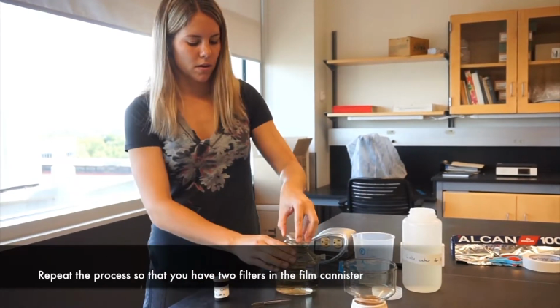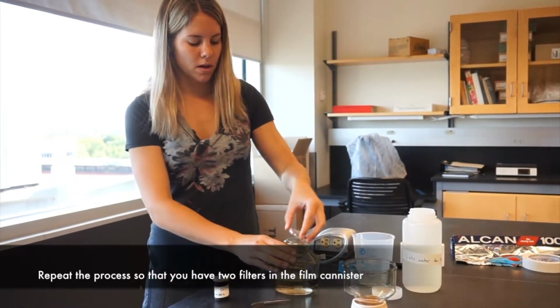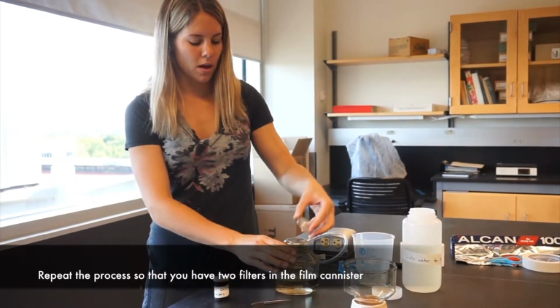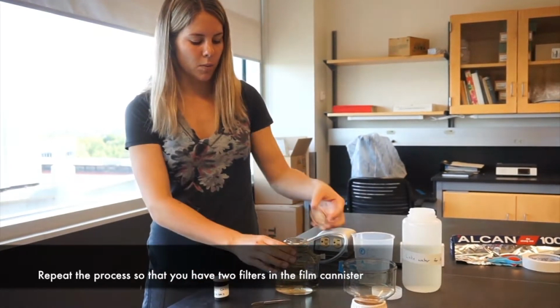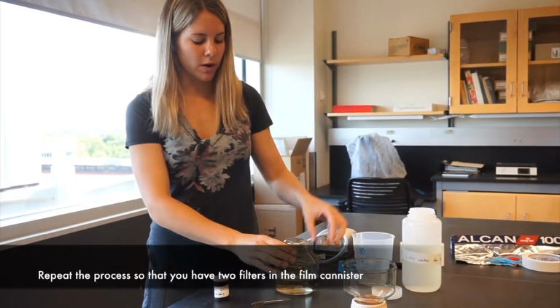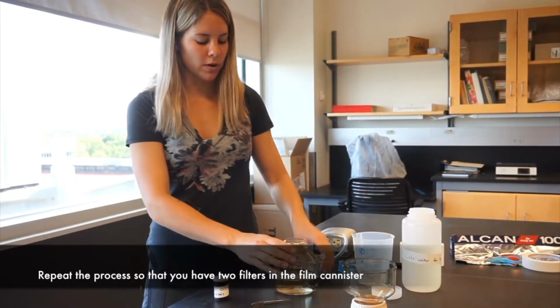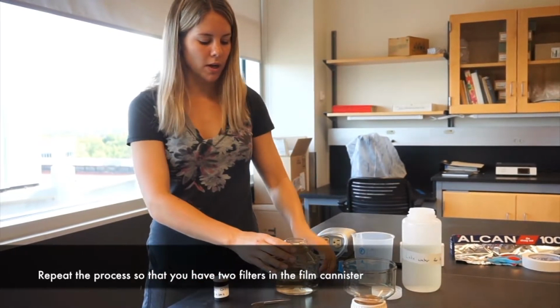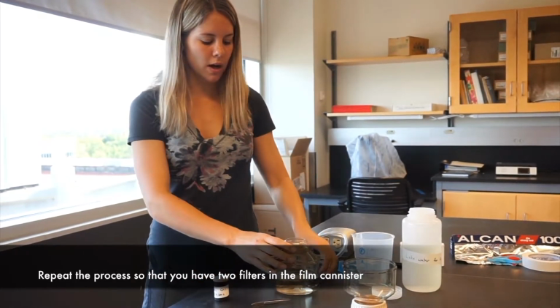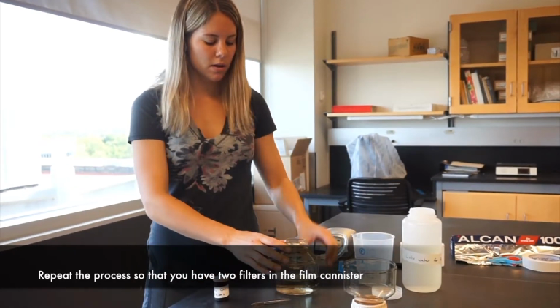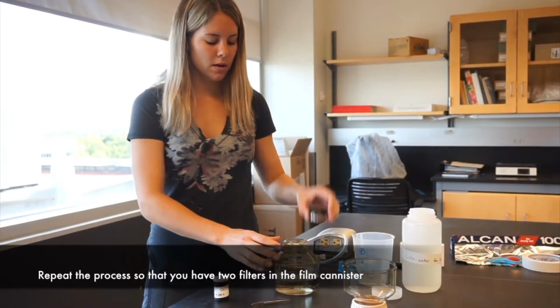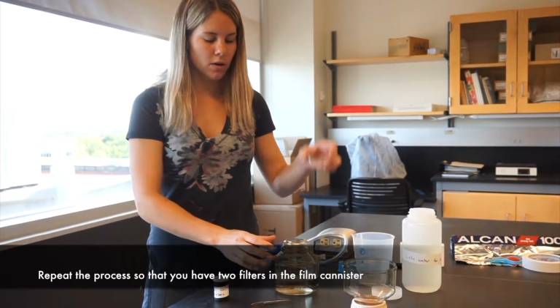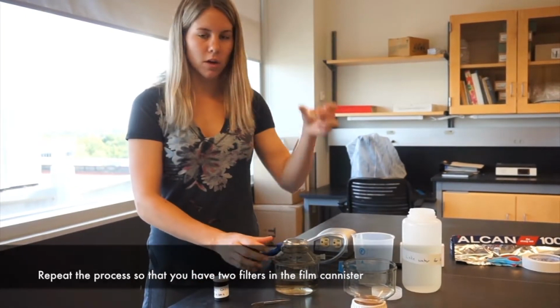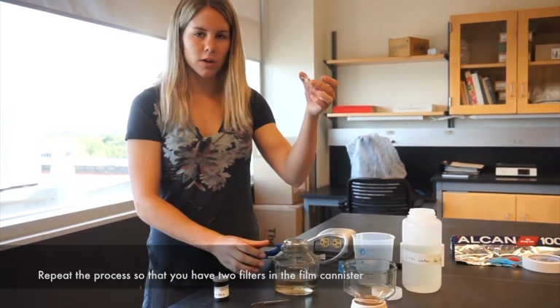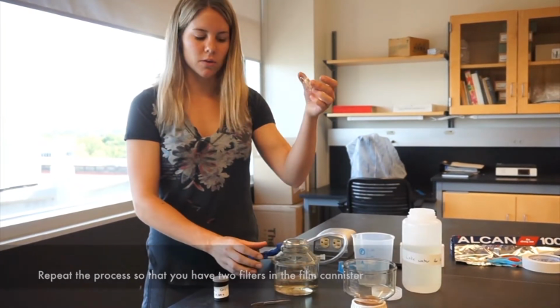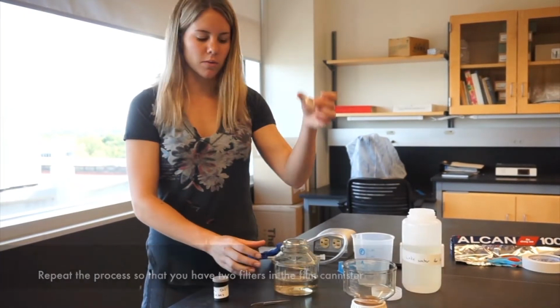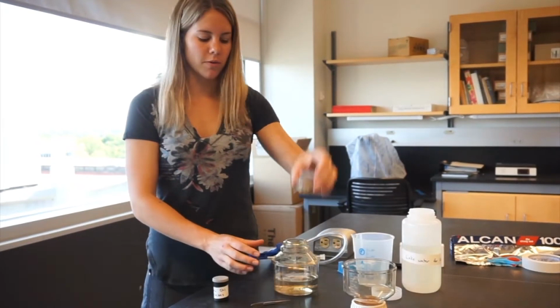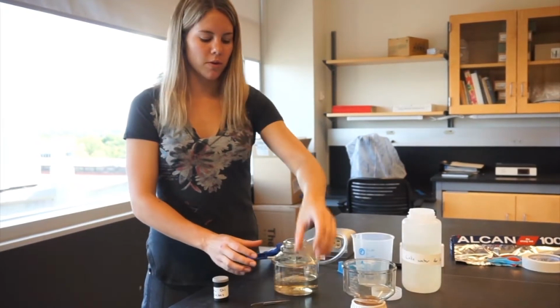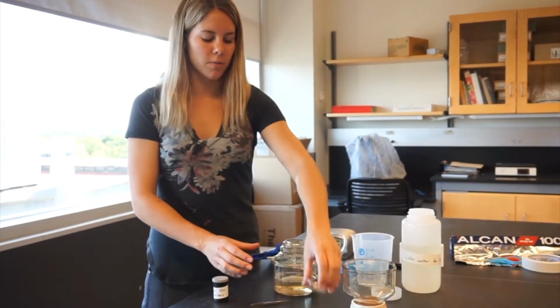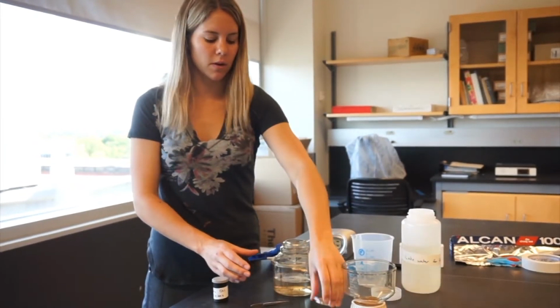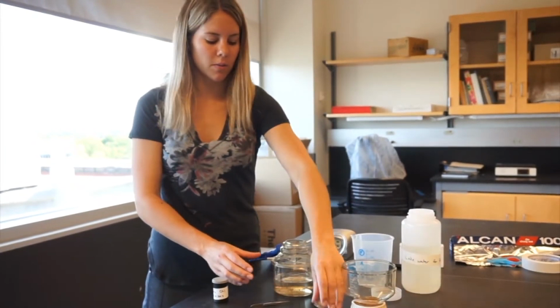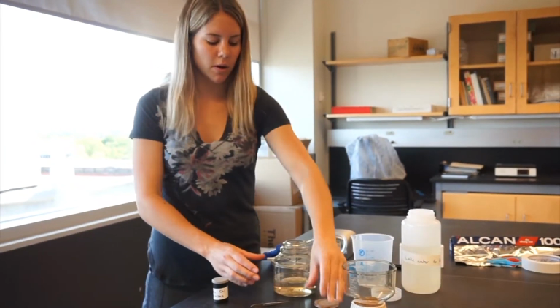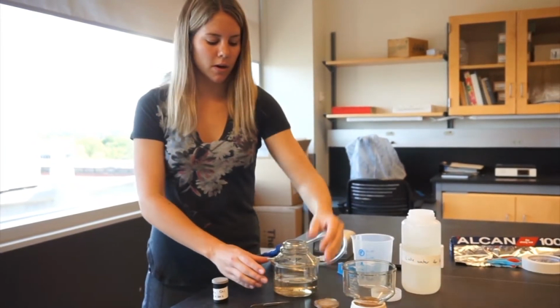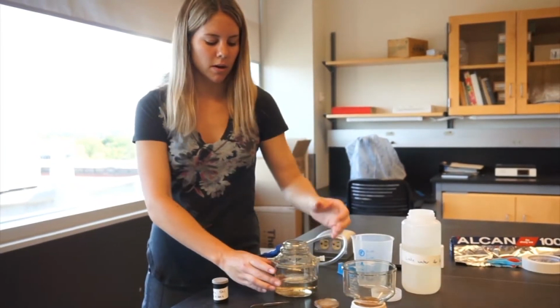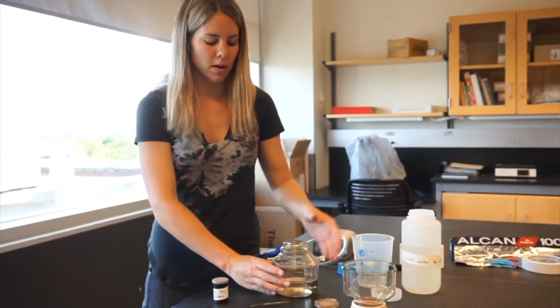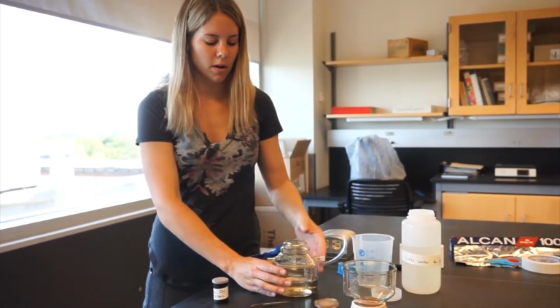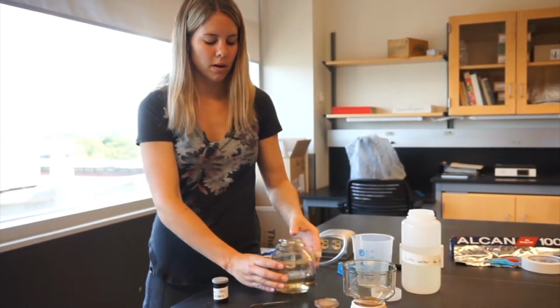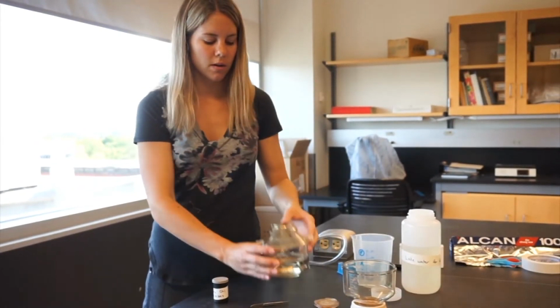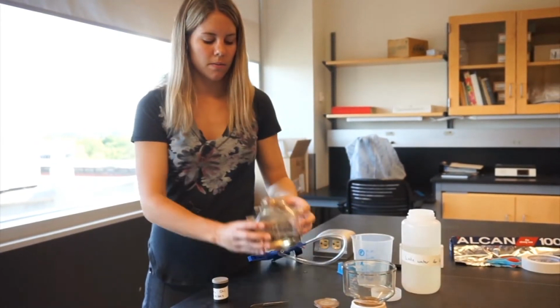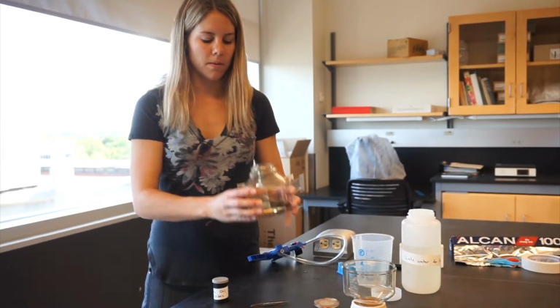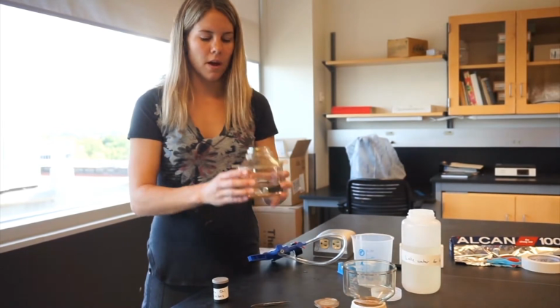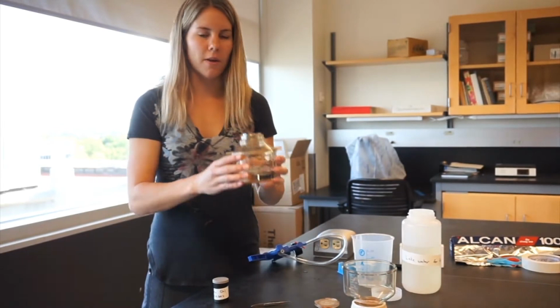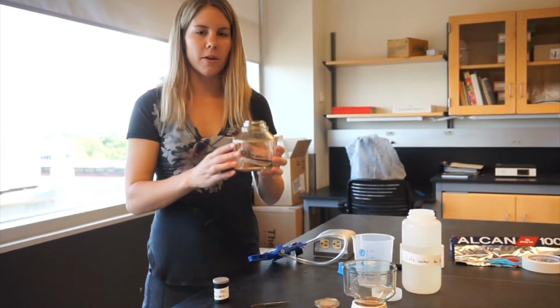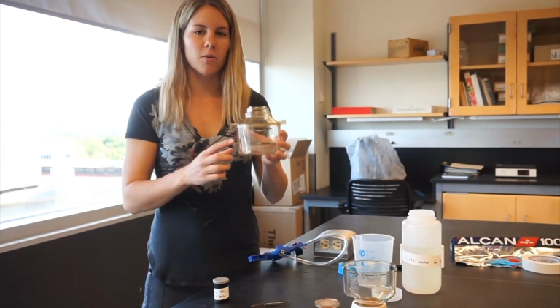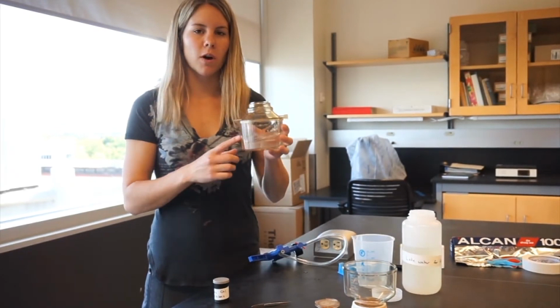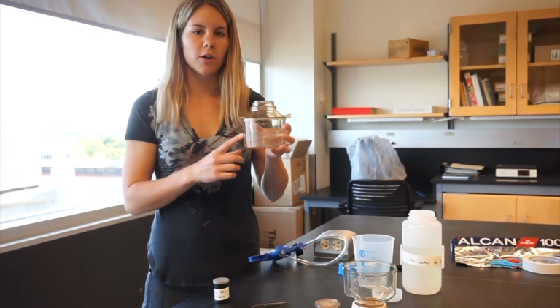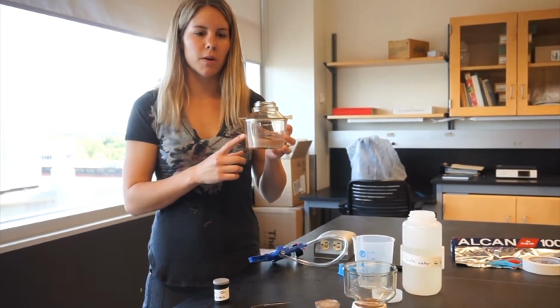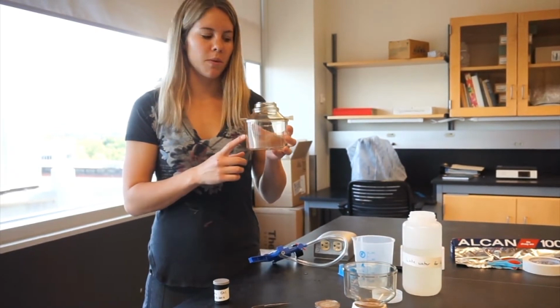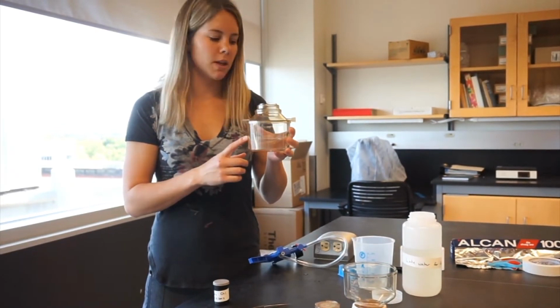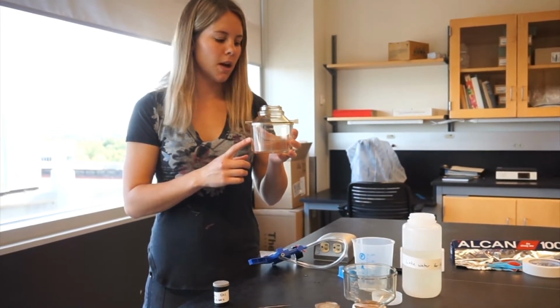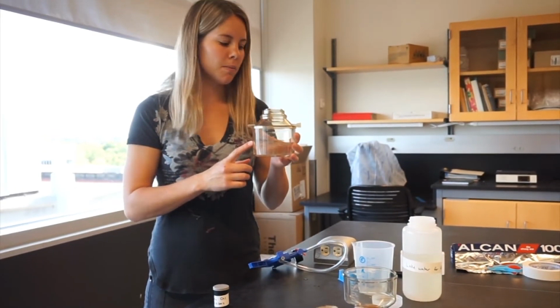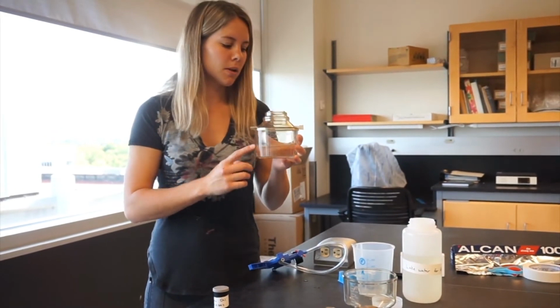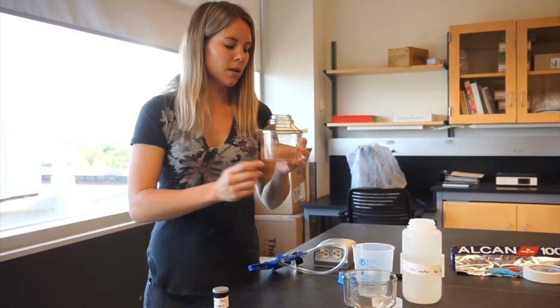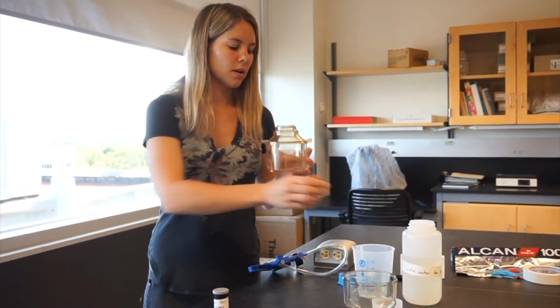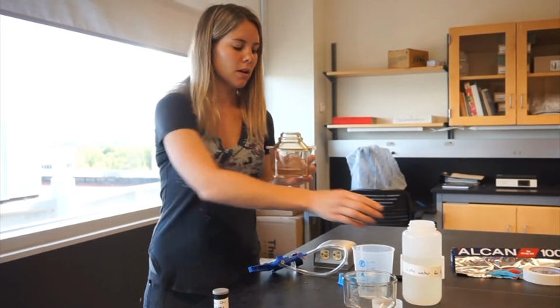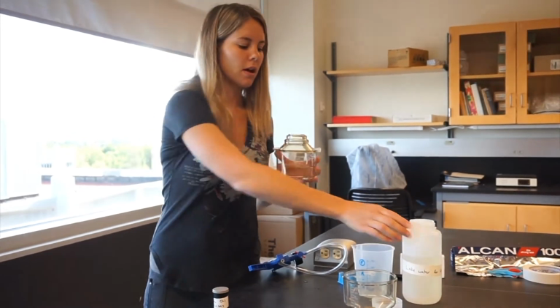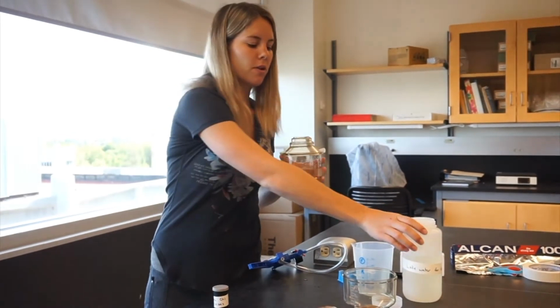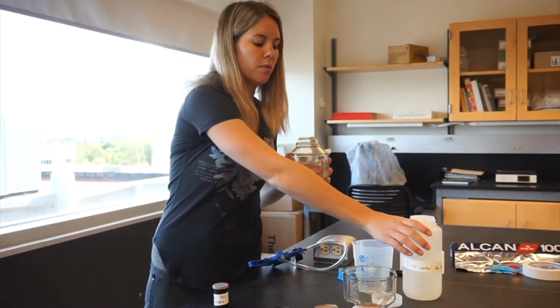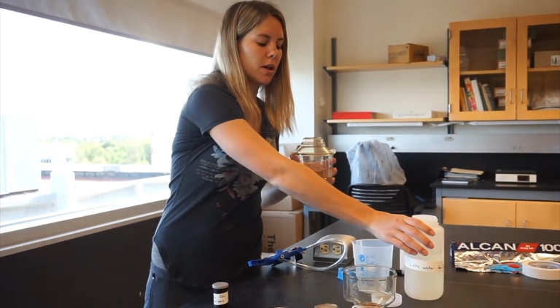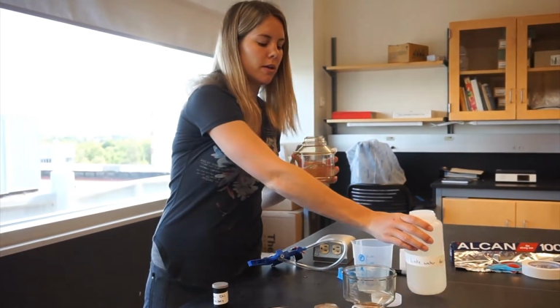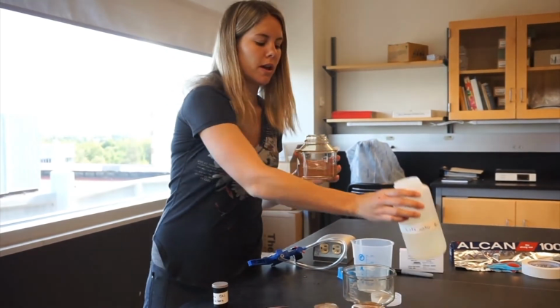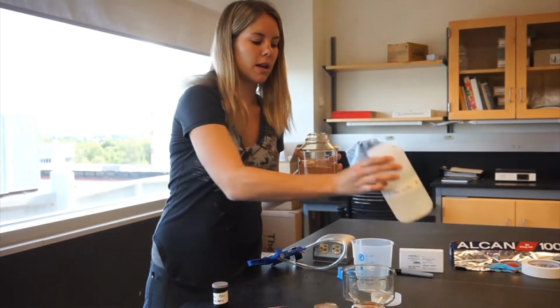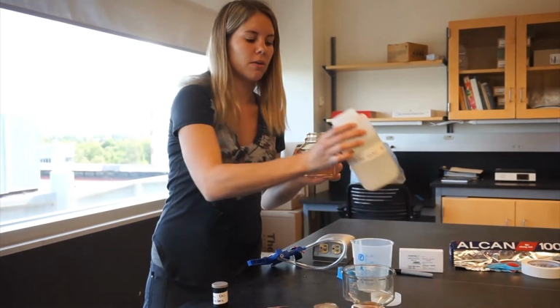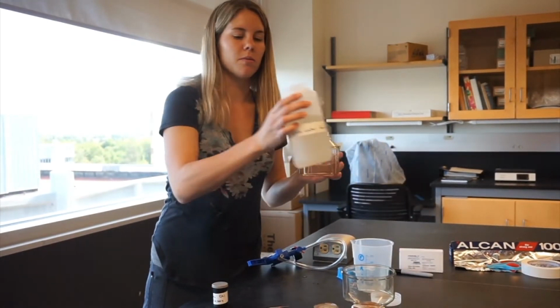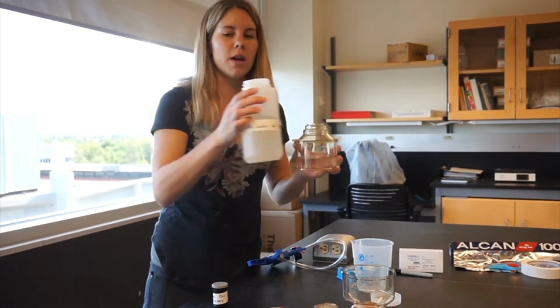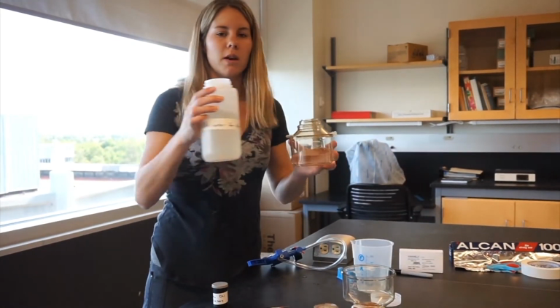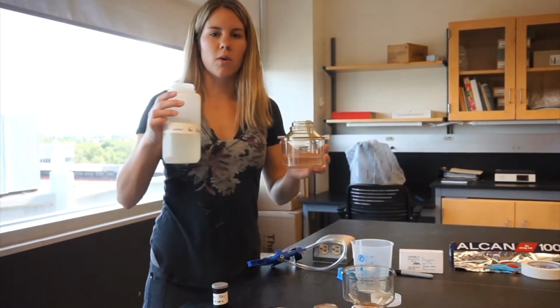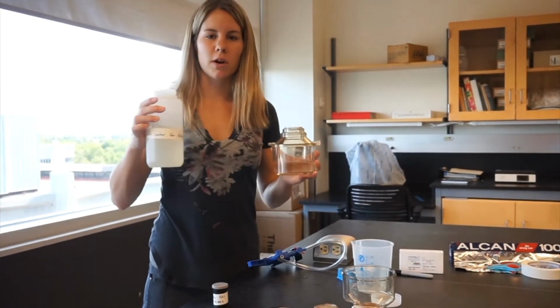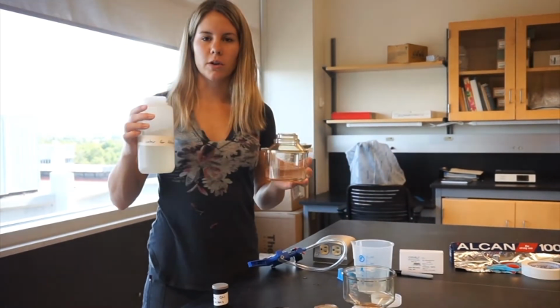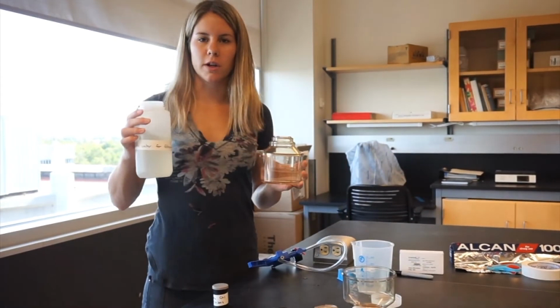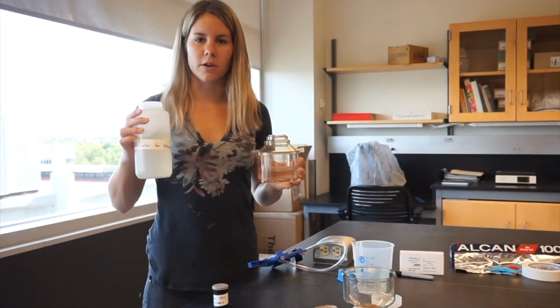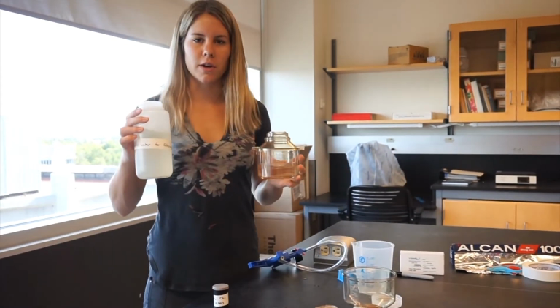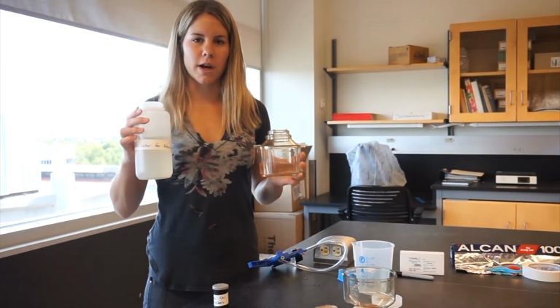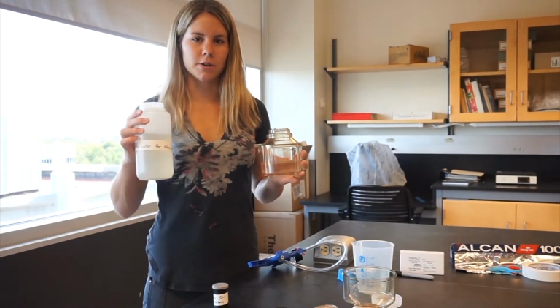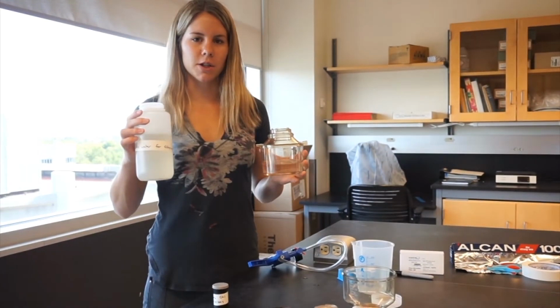When you're done, you can remove the middle part and this water can be dumped, as well as any remaining water in your Nalgene.